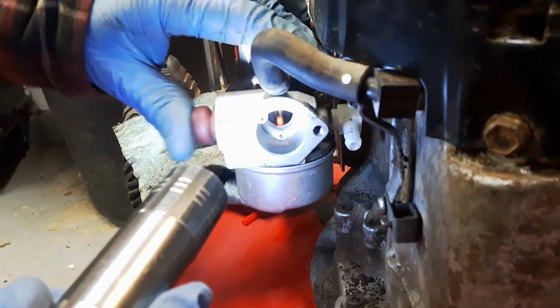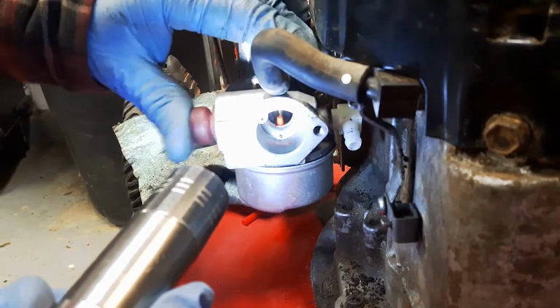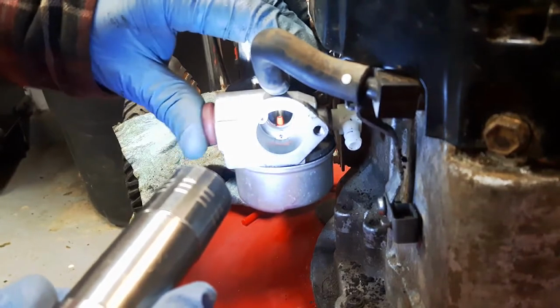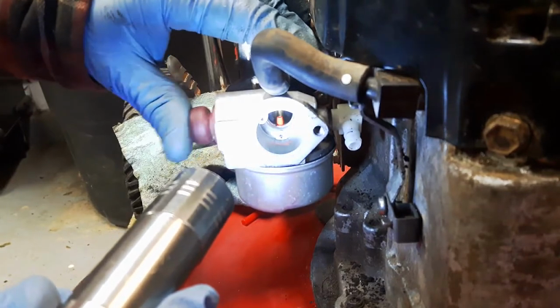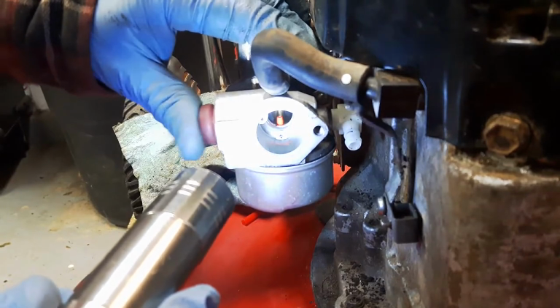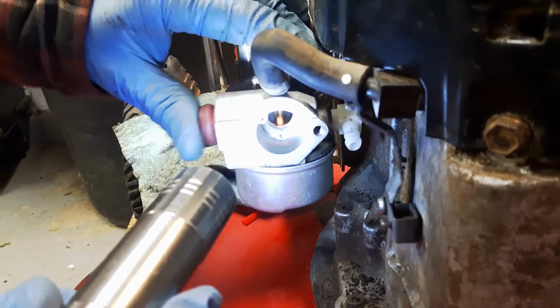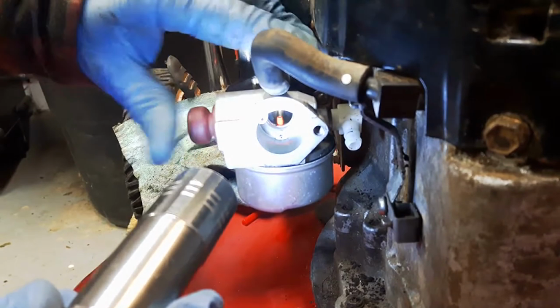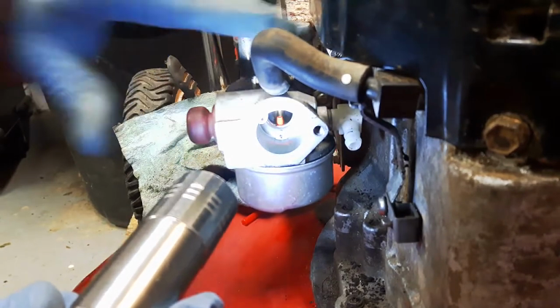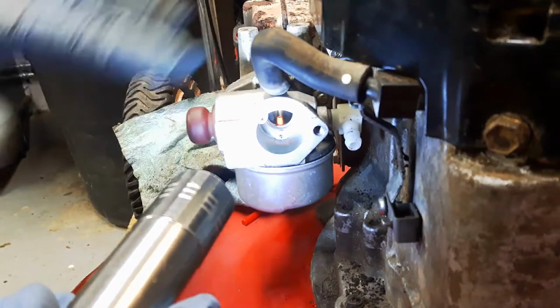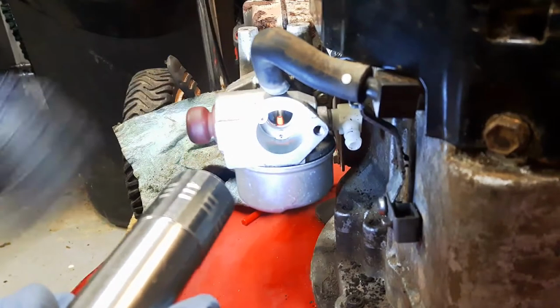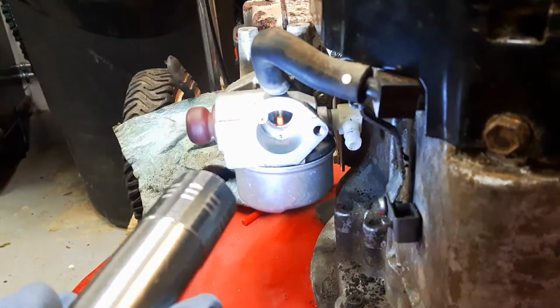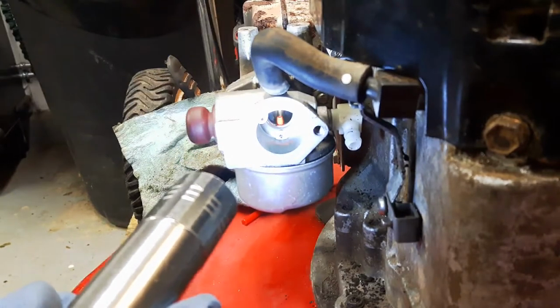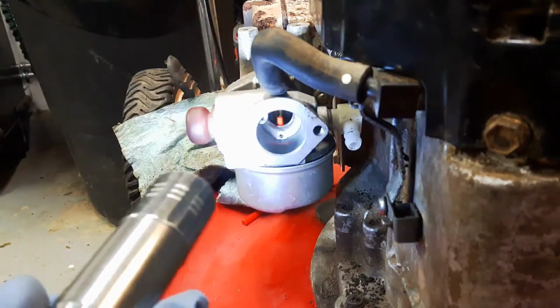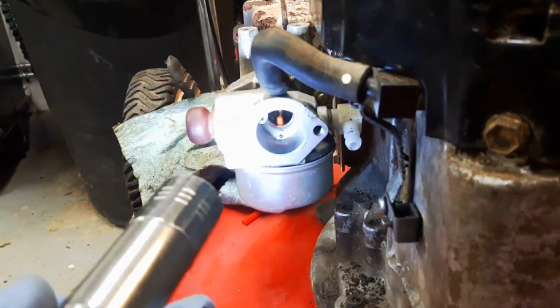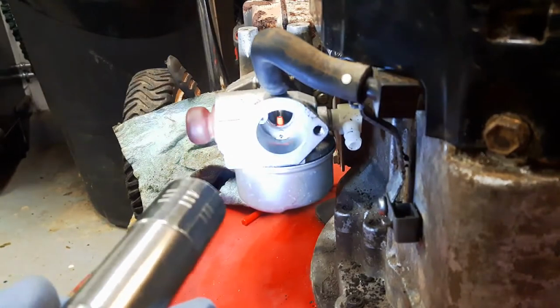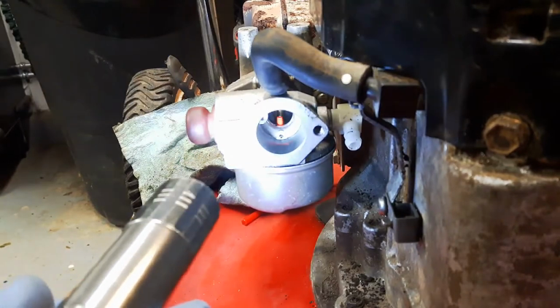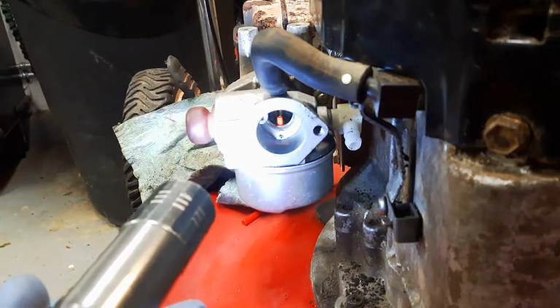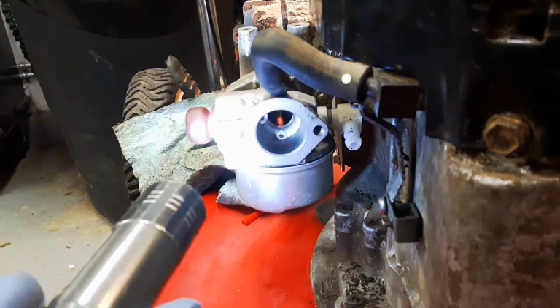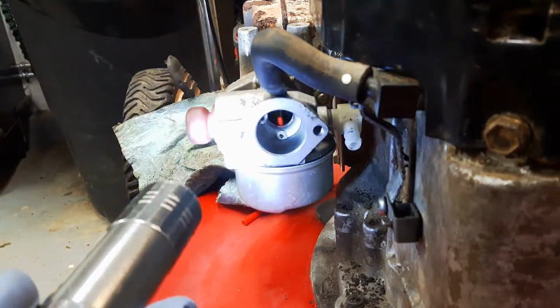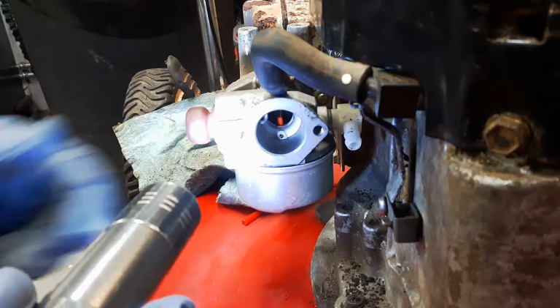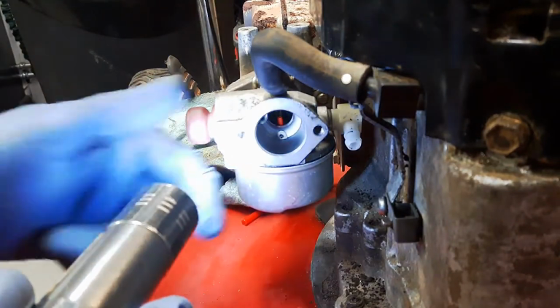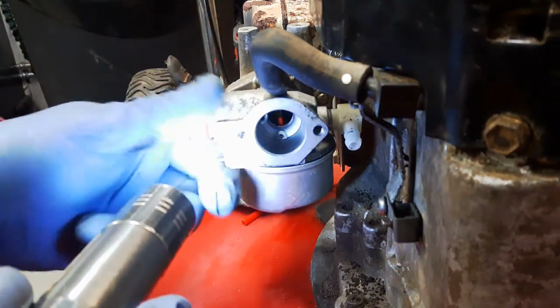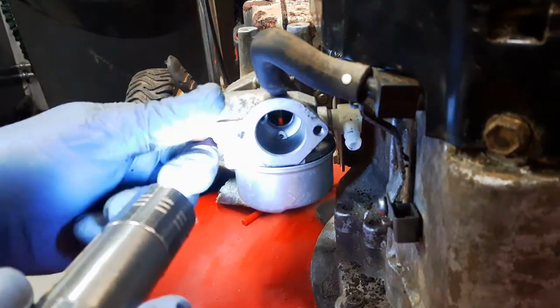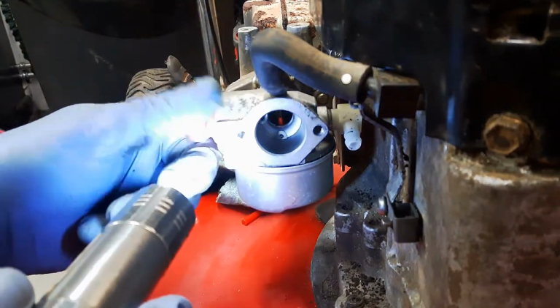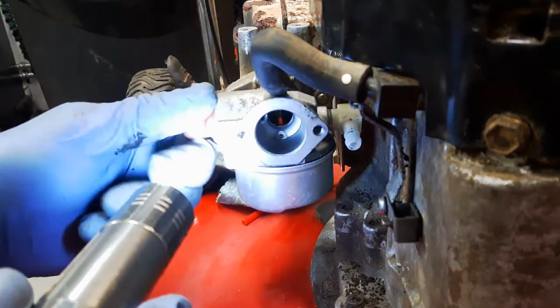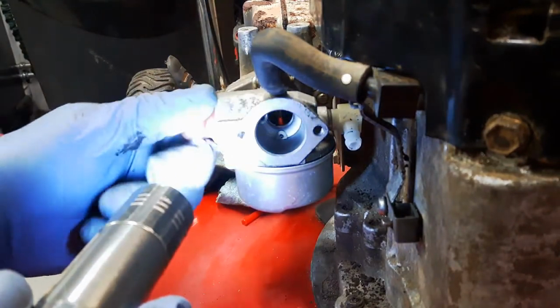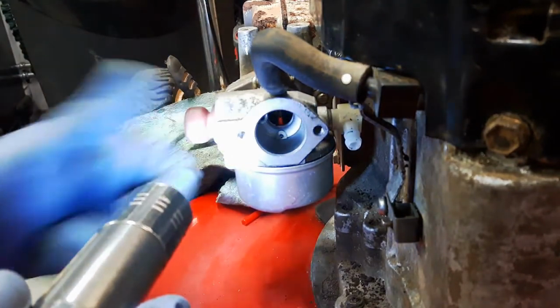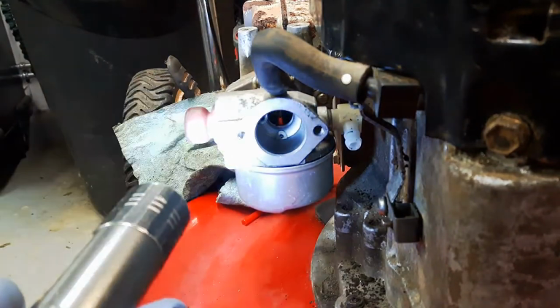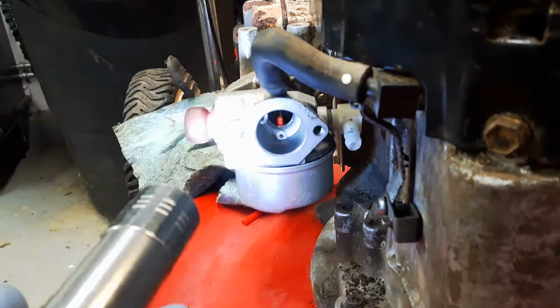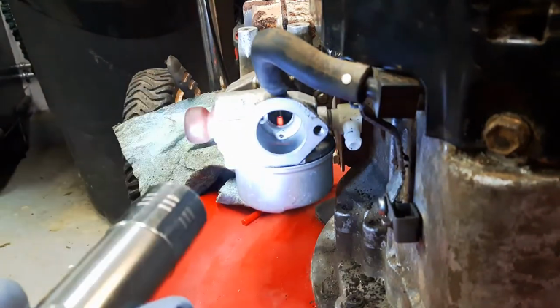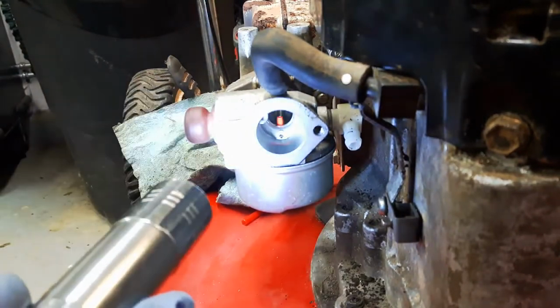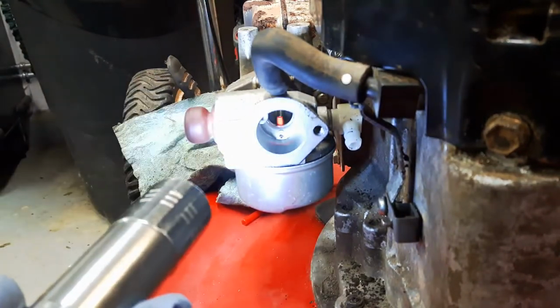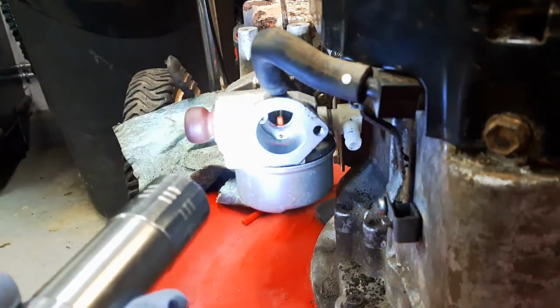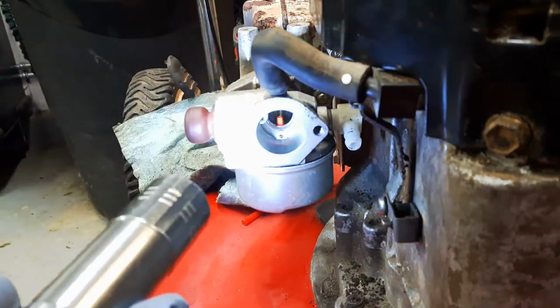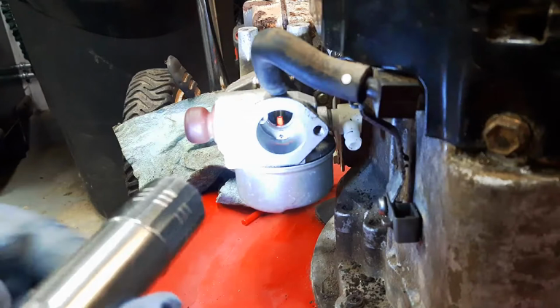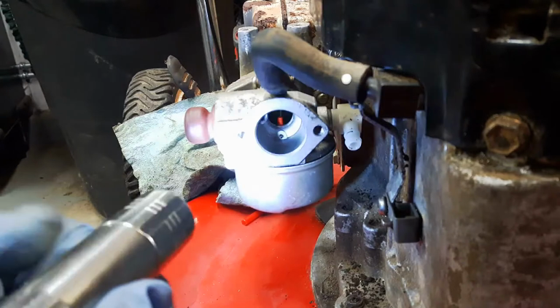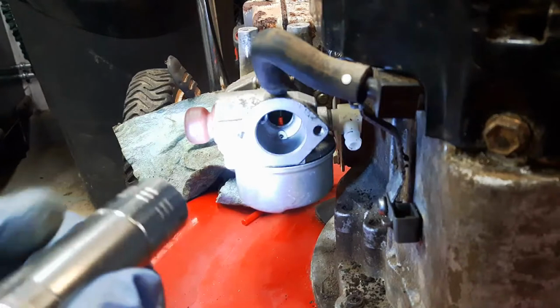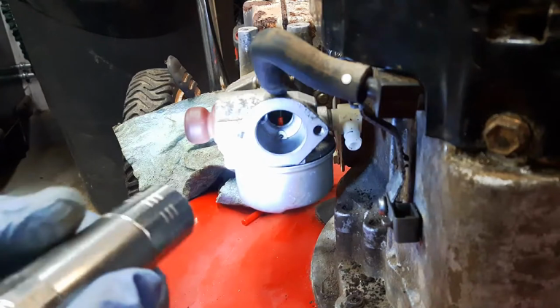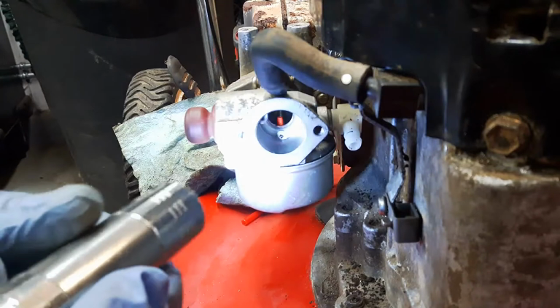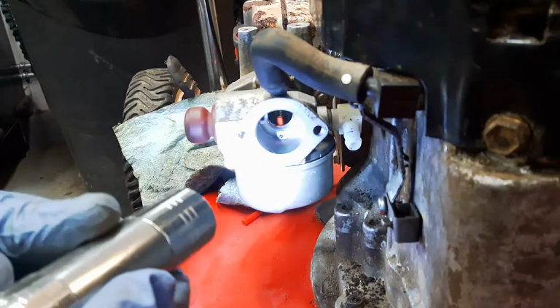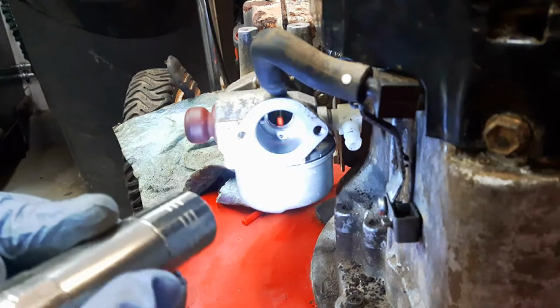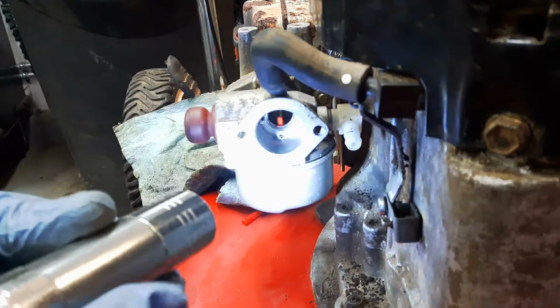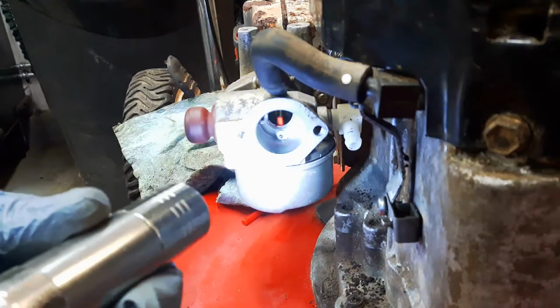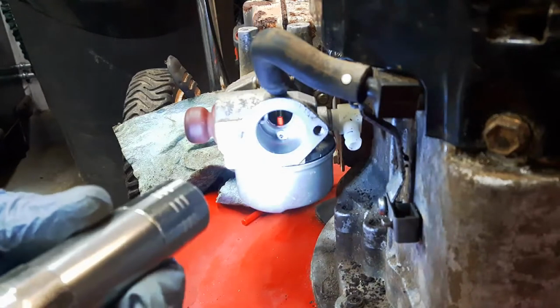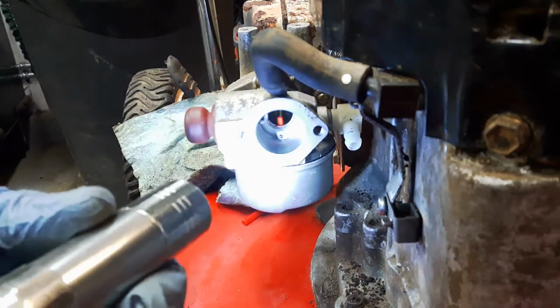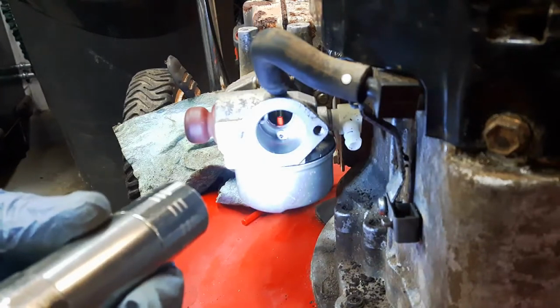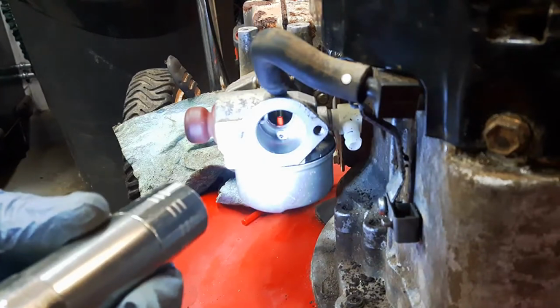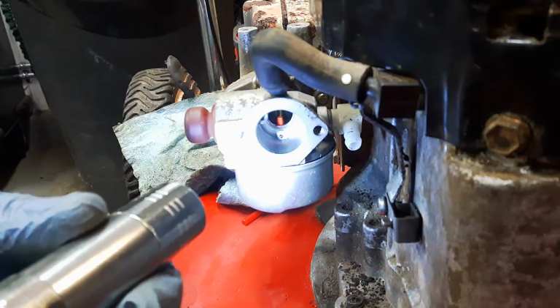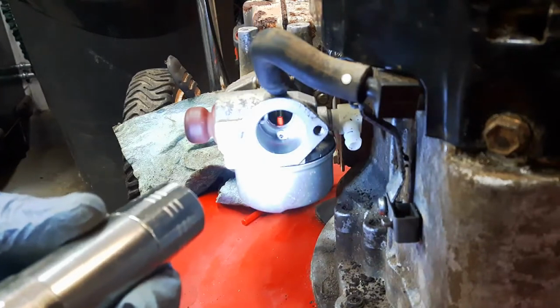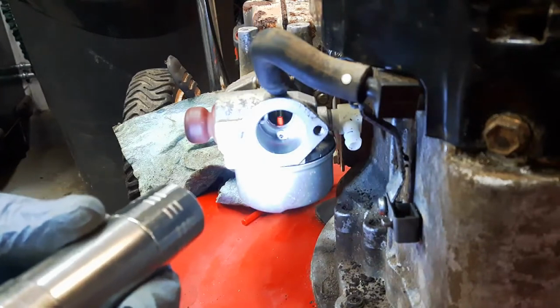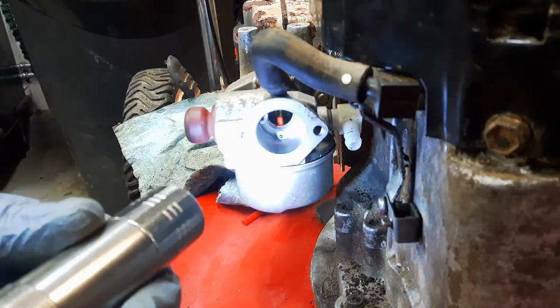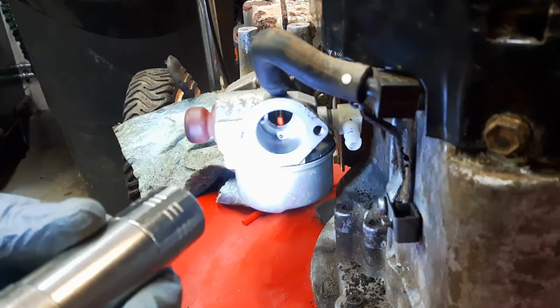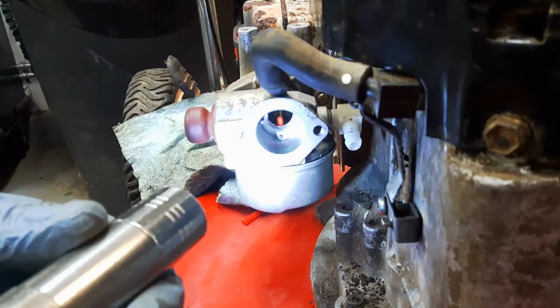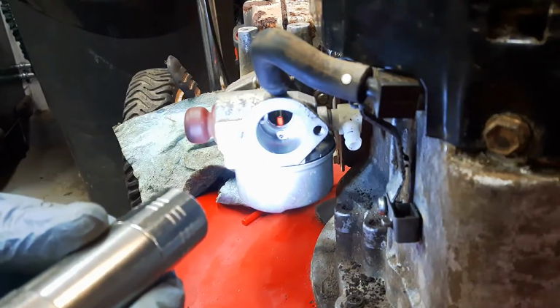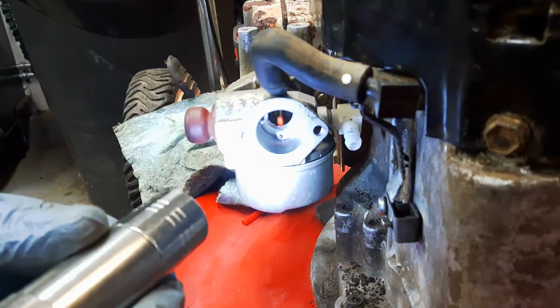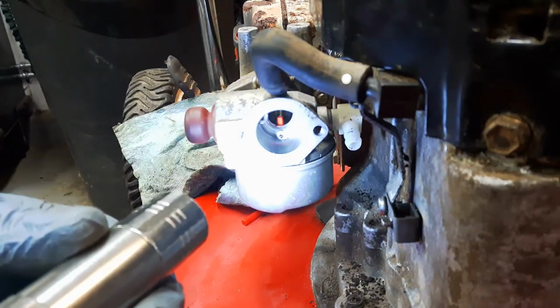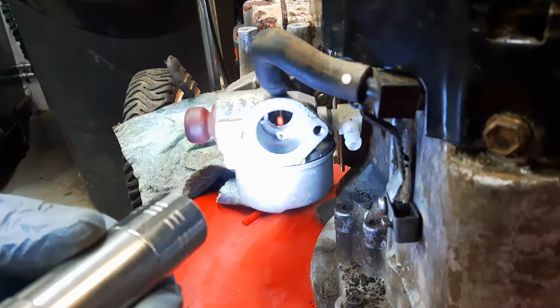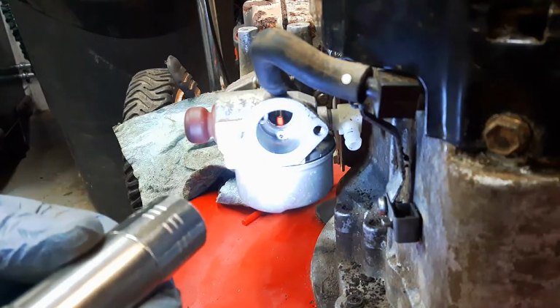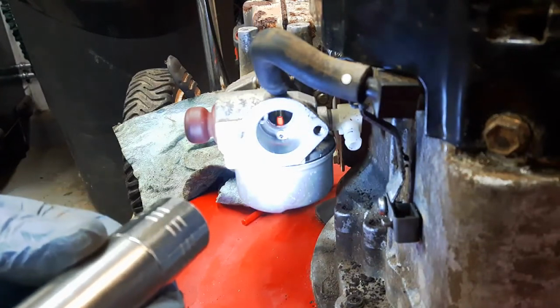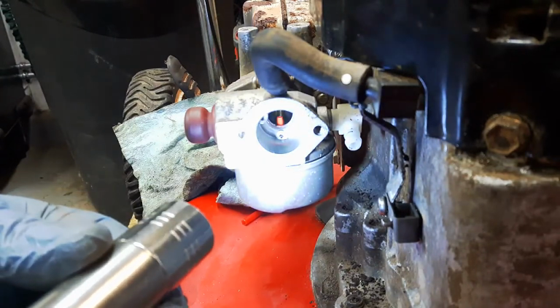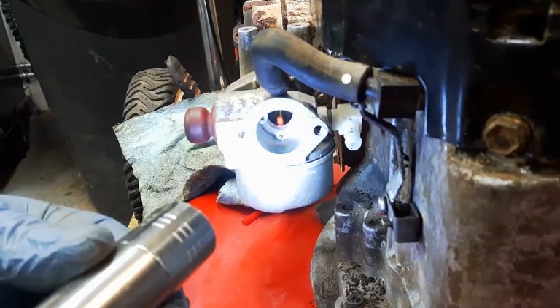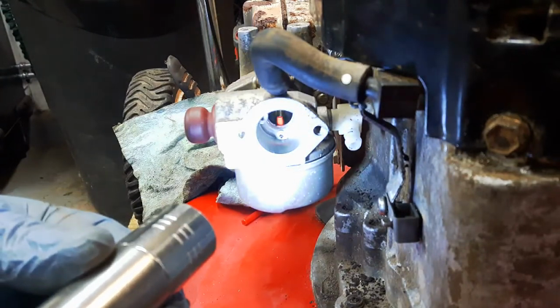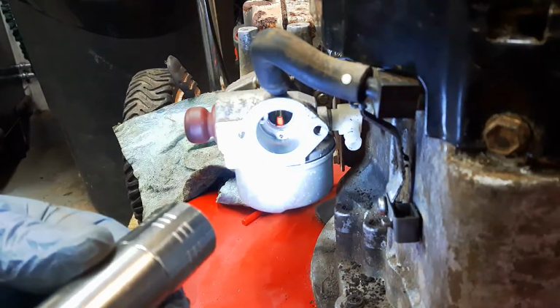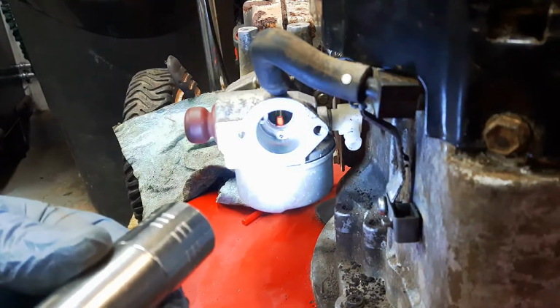So that would lead one to believe that this primer system is not functioning properly, and you might replace the bulb and get the same outcome.